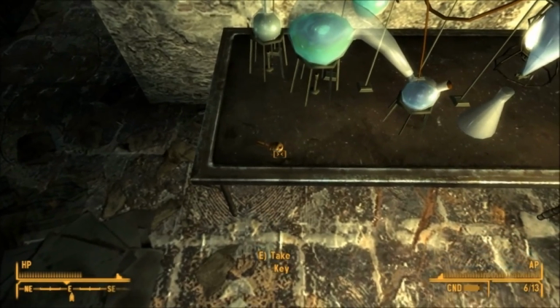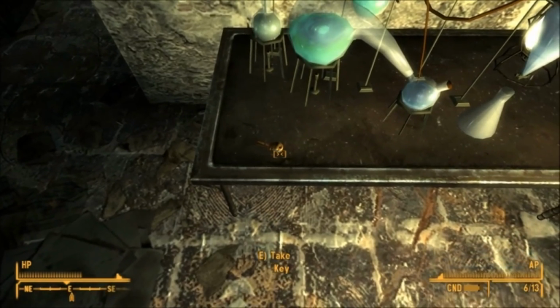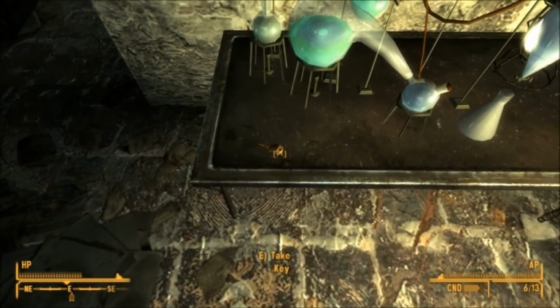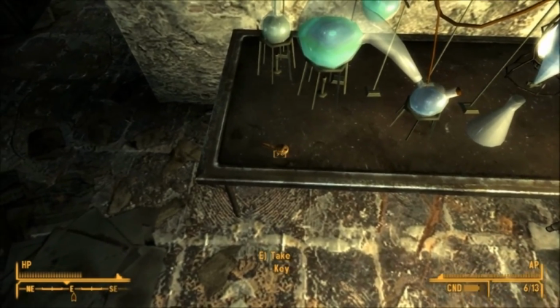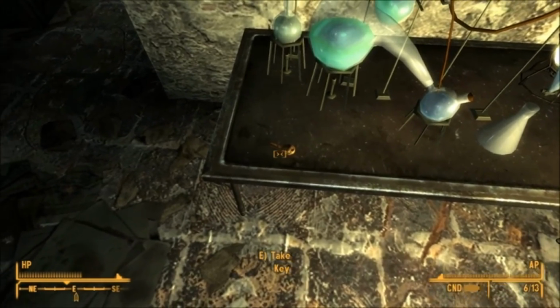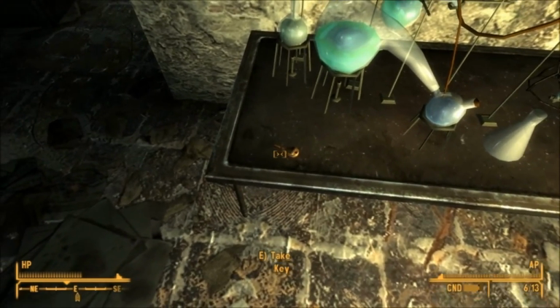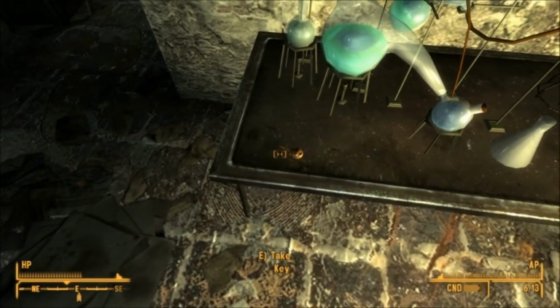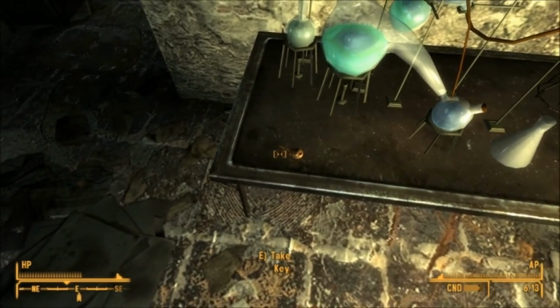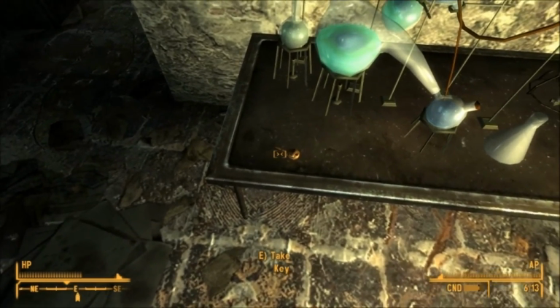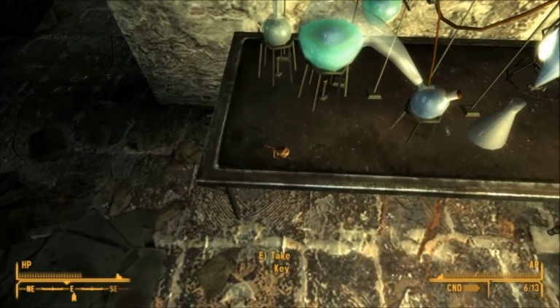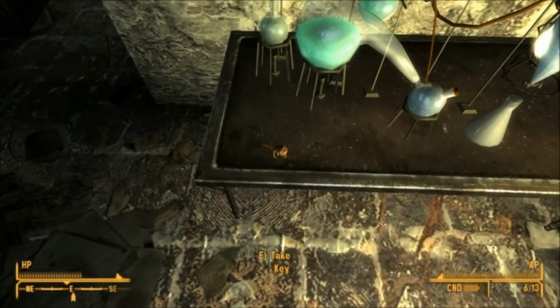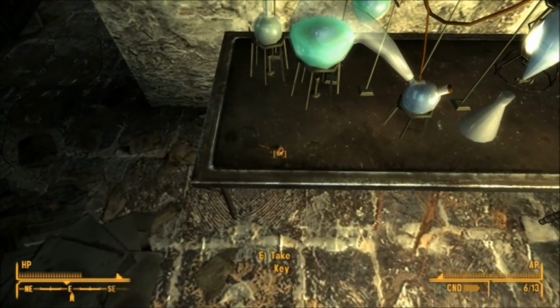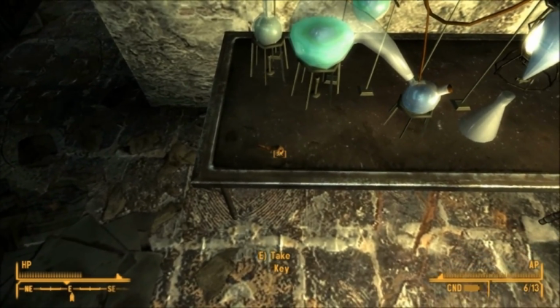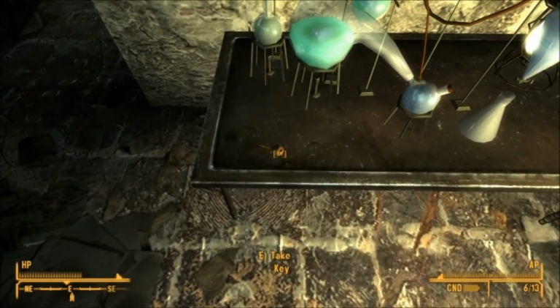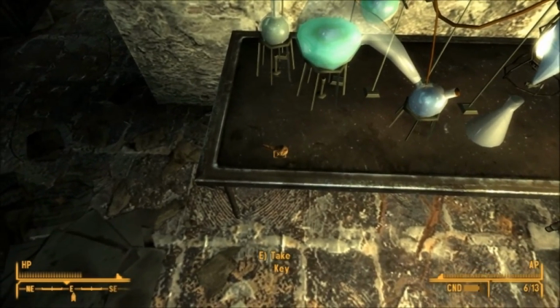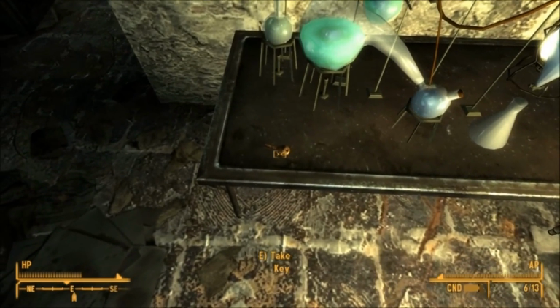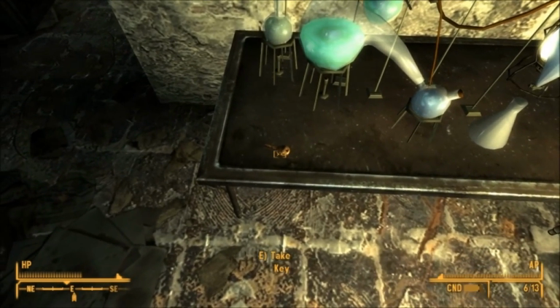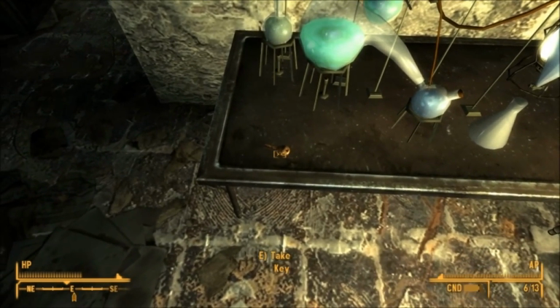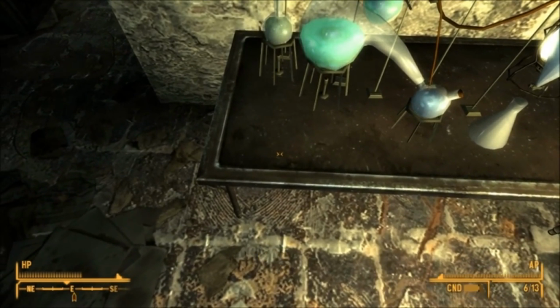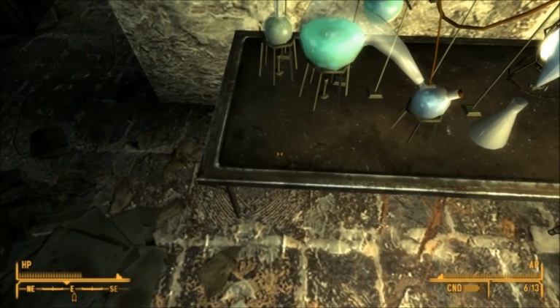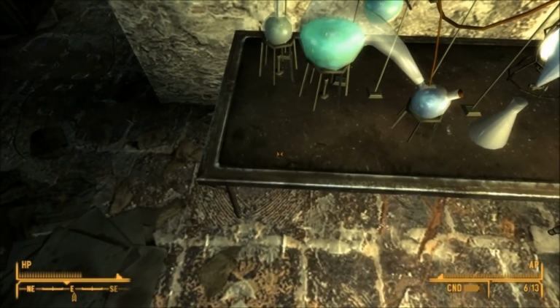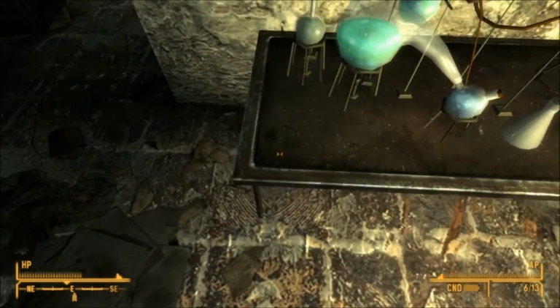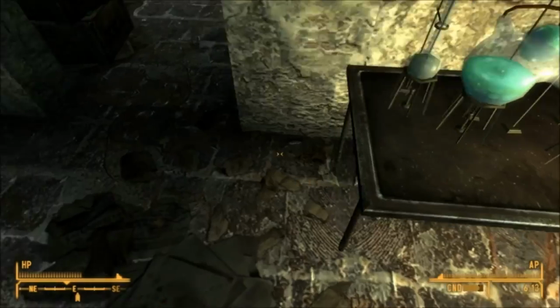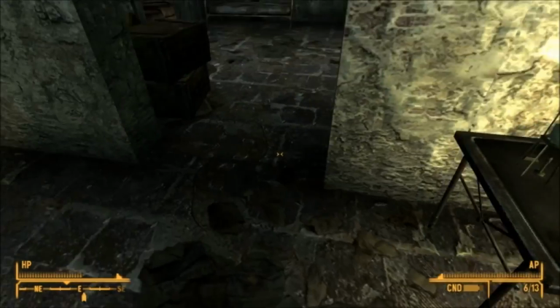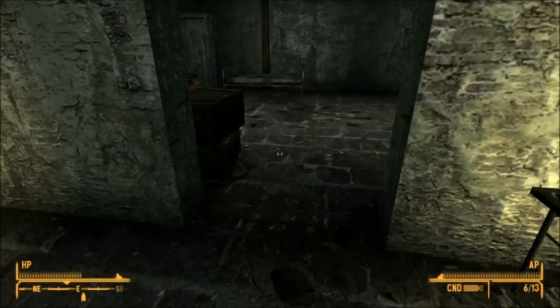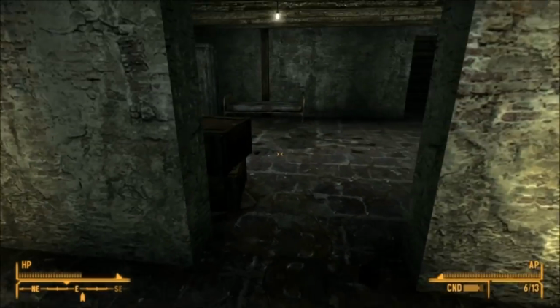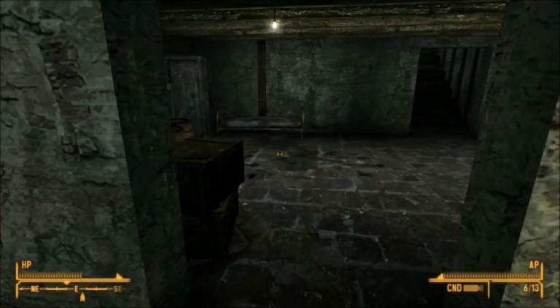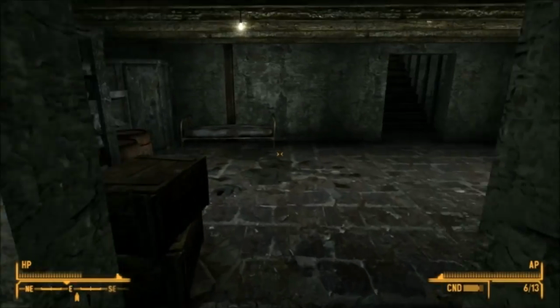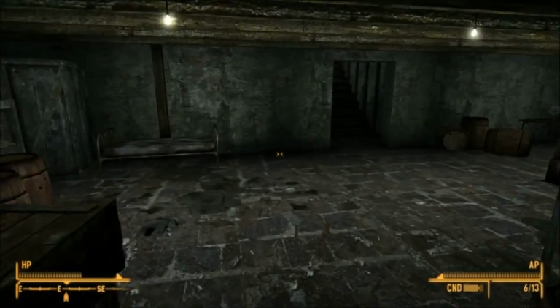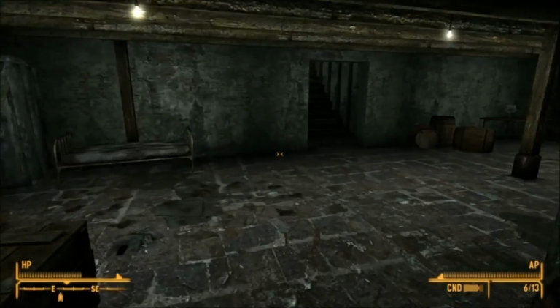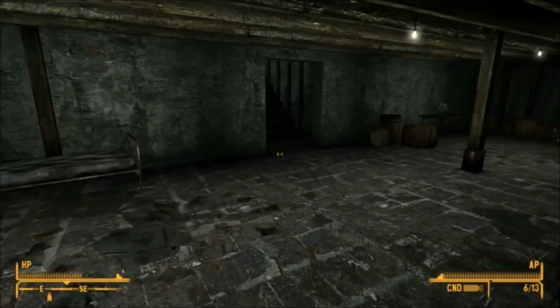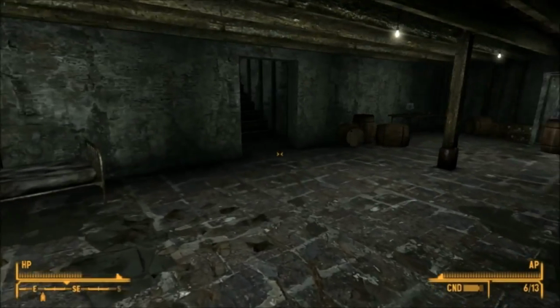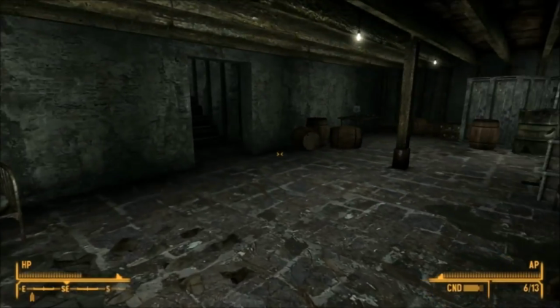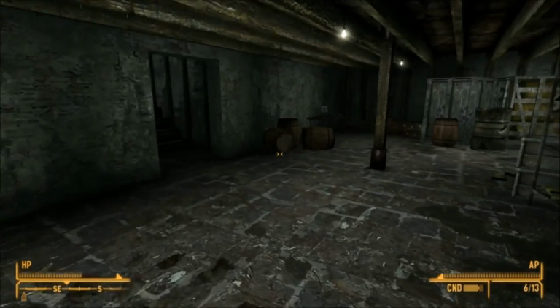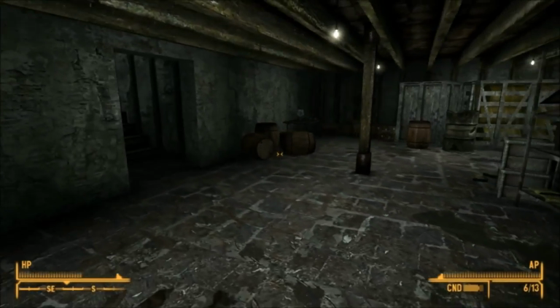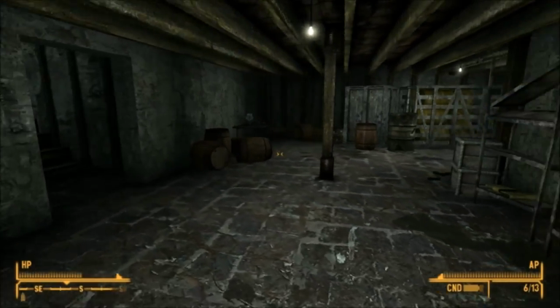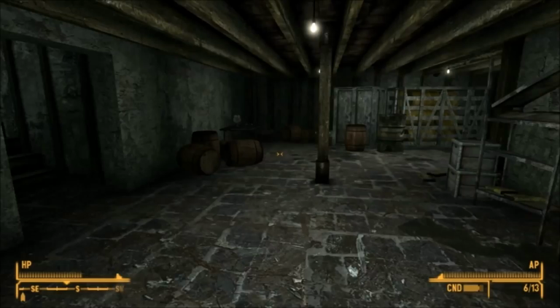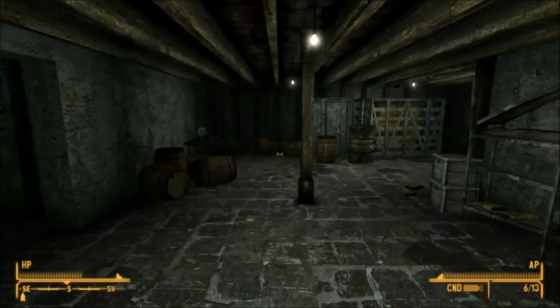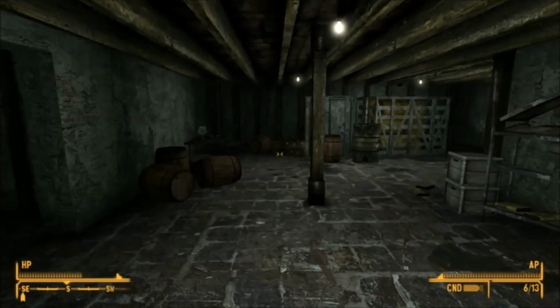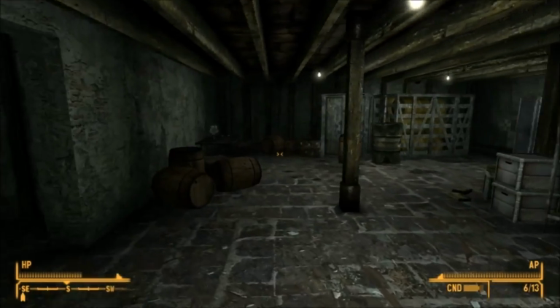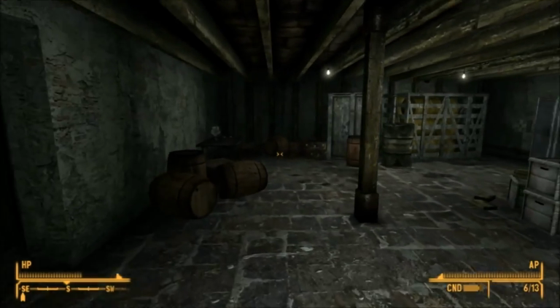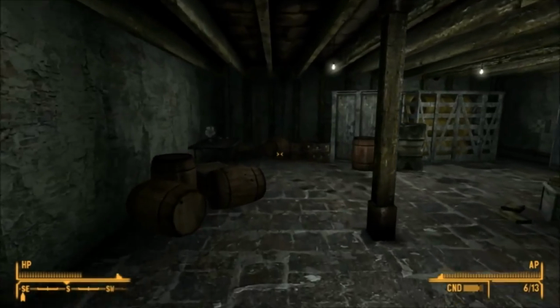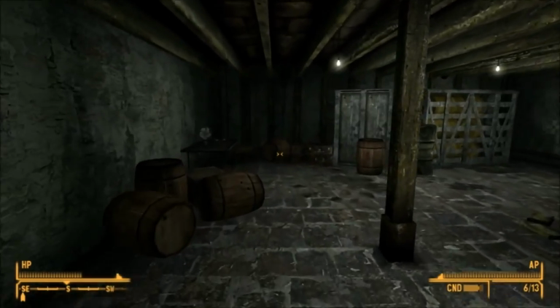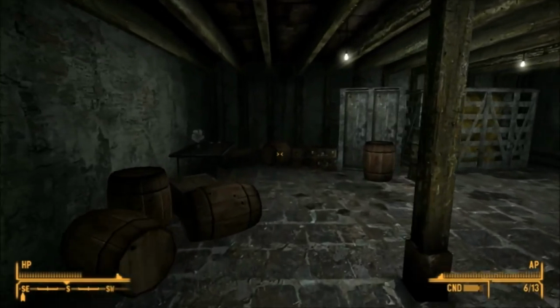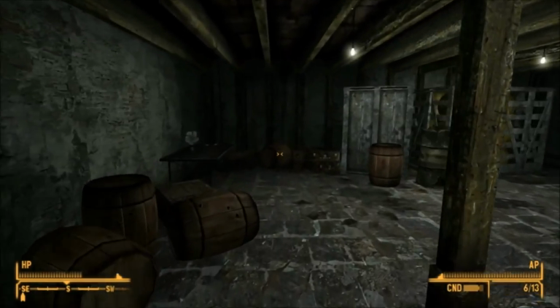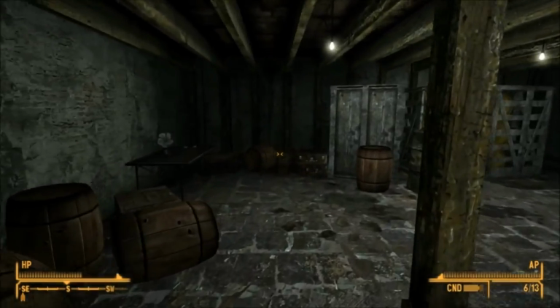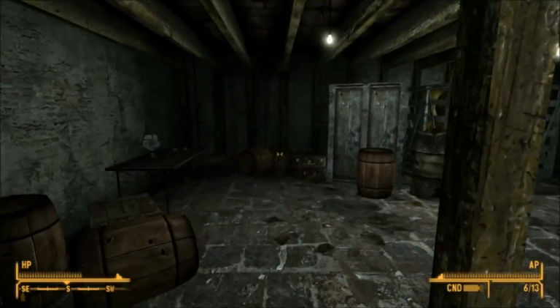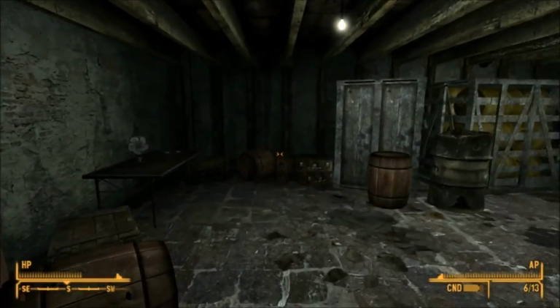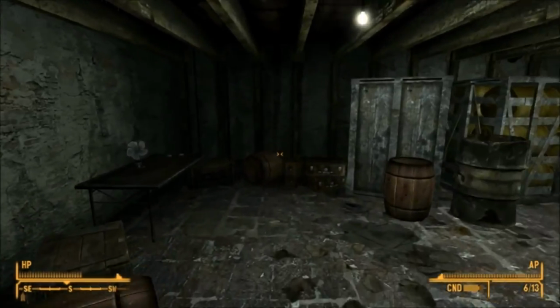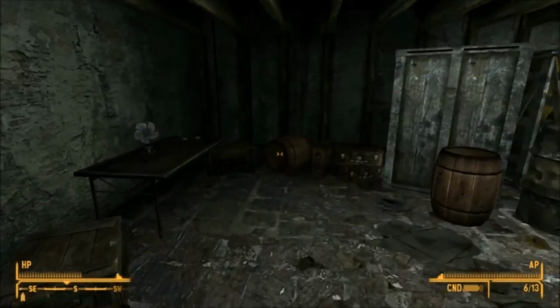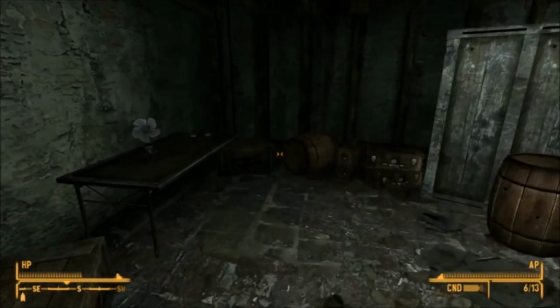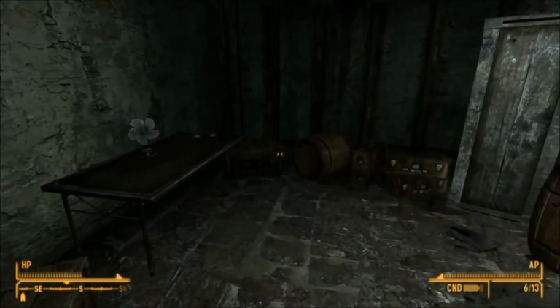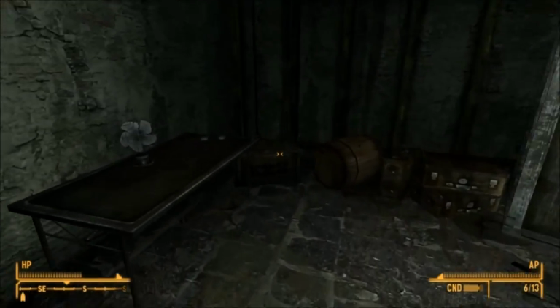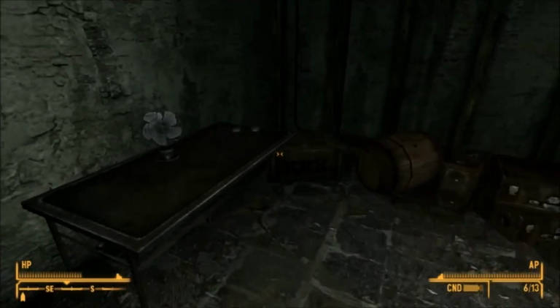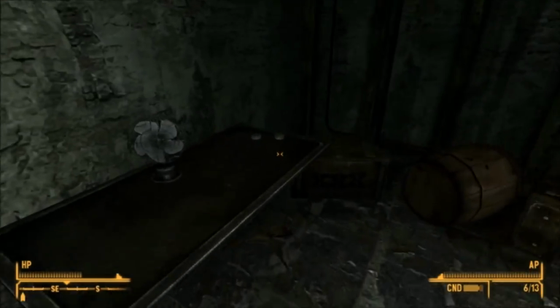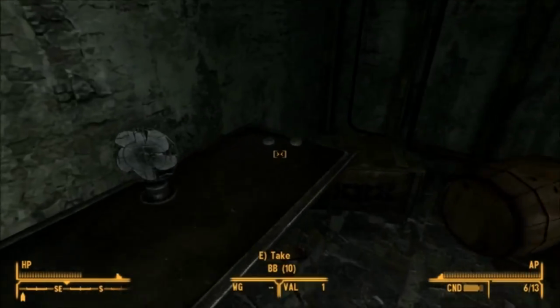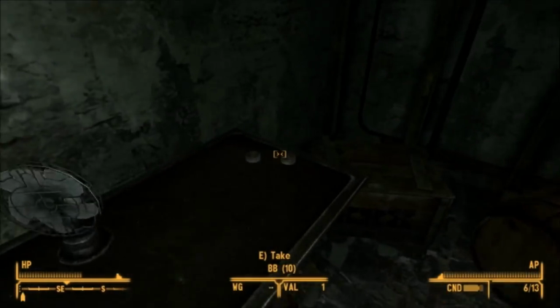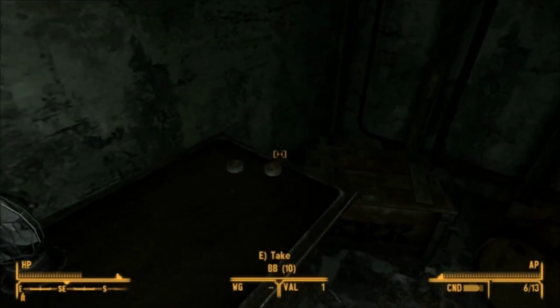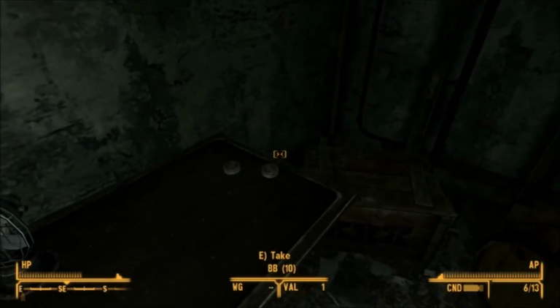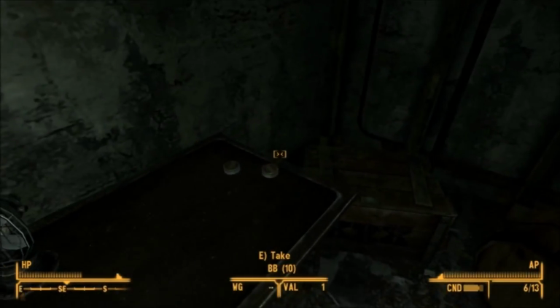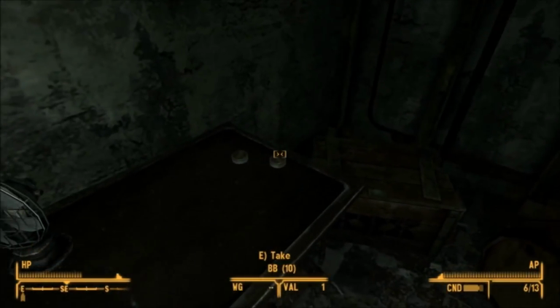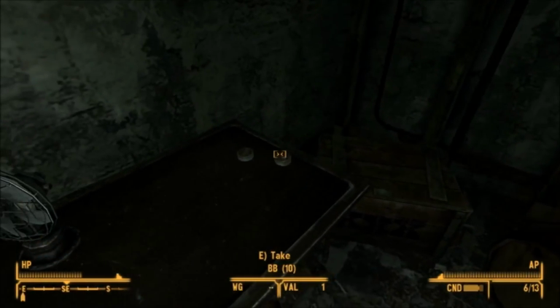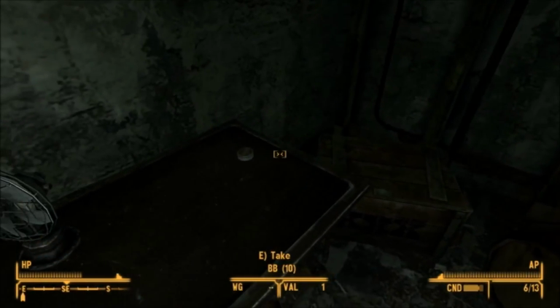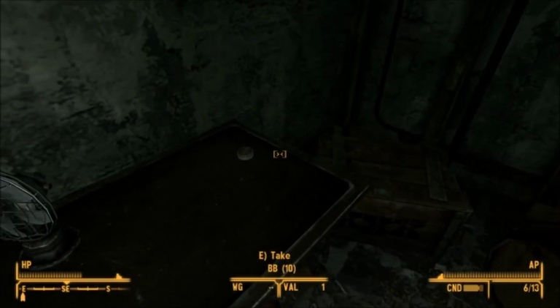The good thing about coming here is that you don't need to make friends with the Brotherhood of Steel to get the Gus rifle. There are also some BB pellets in the corner you can grab.